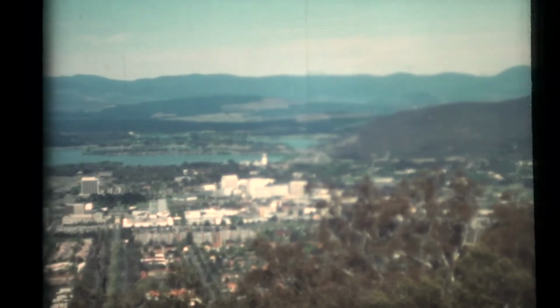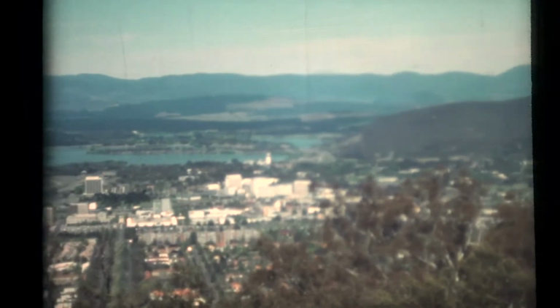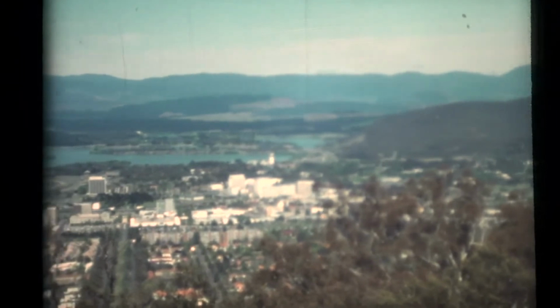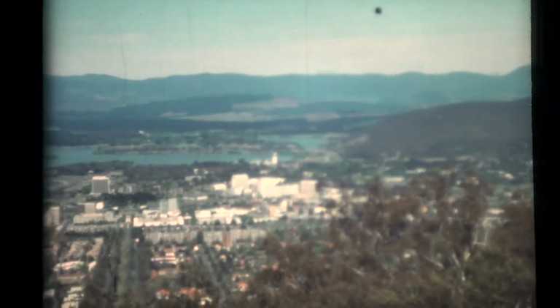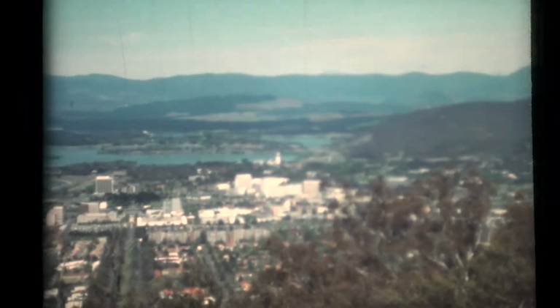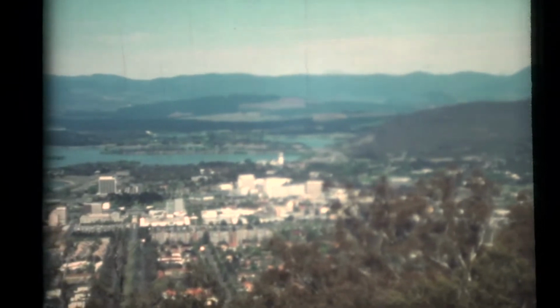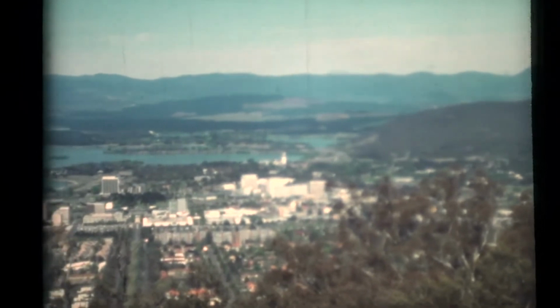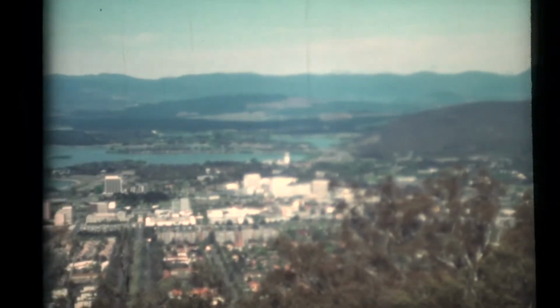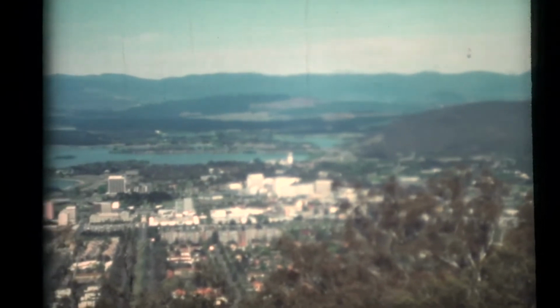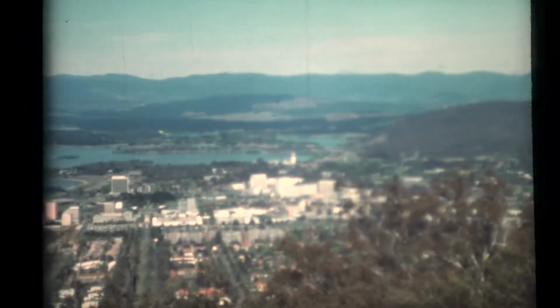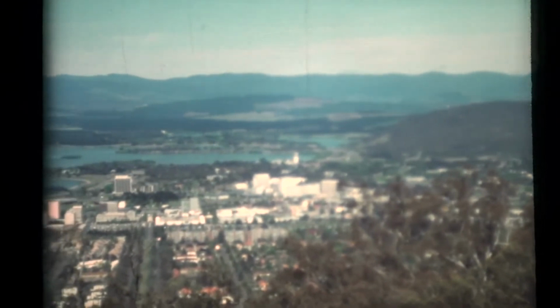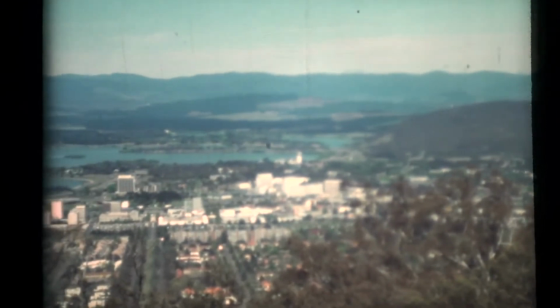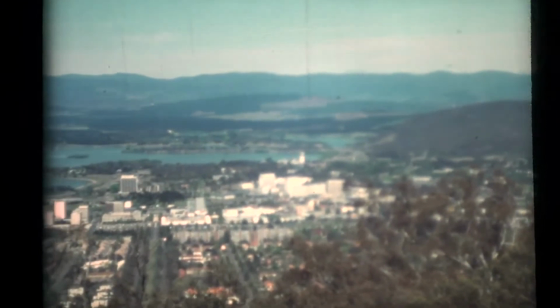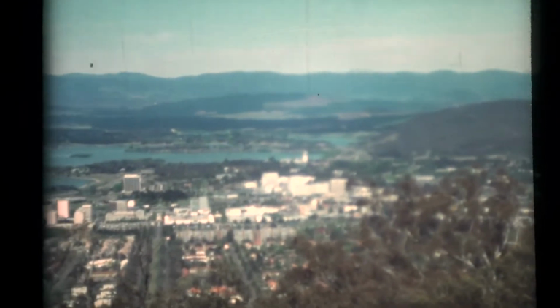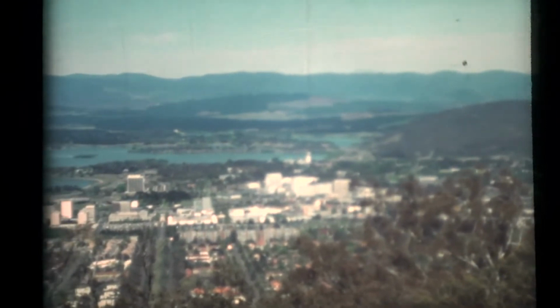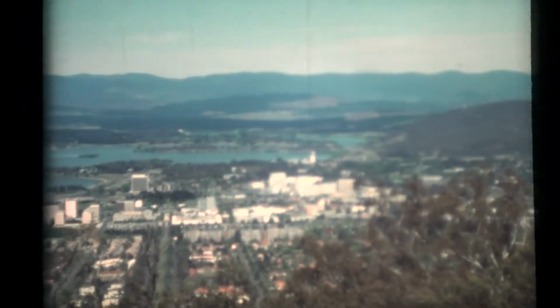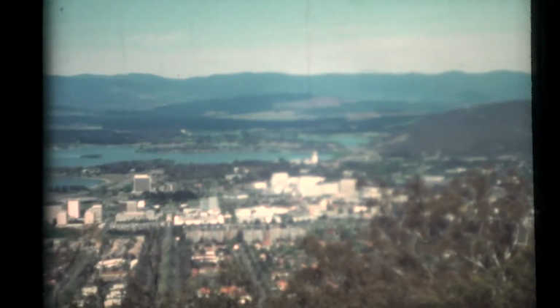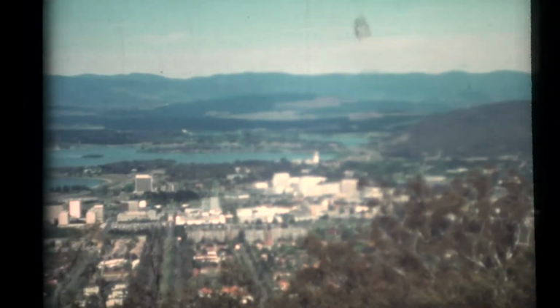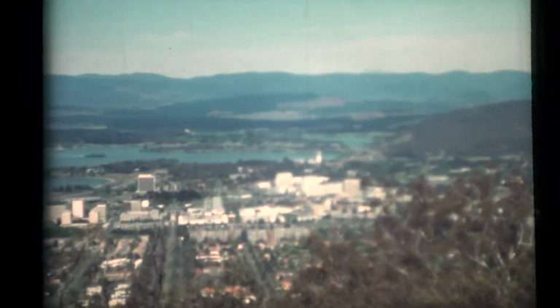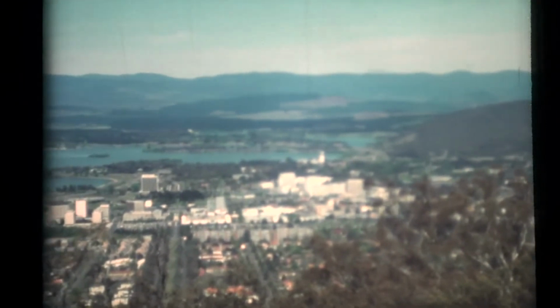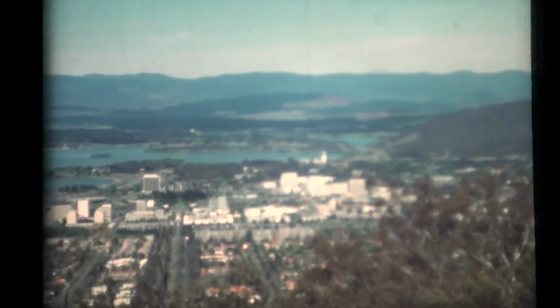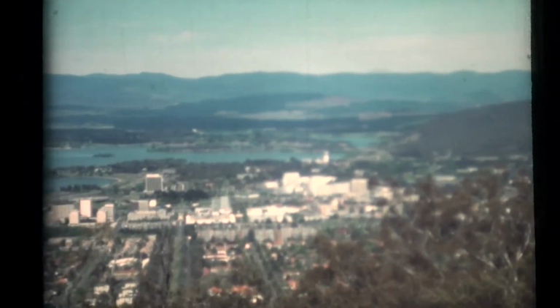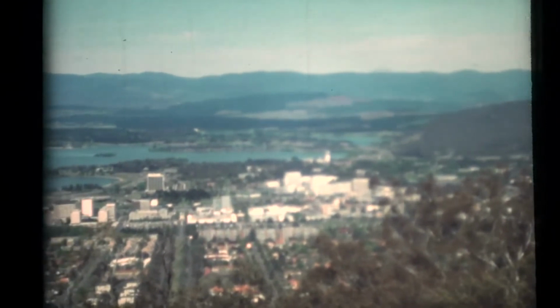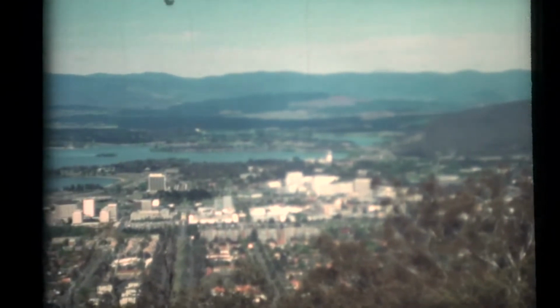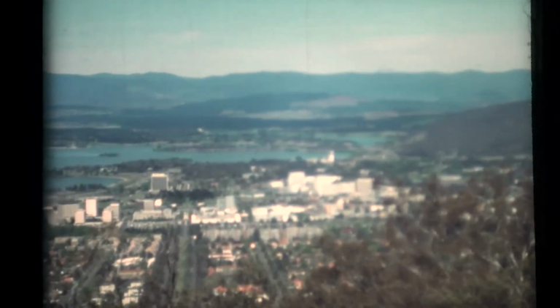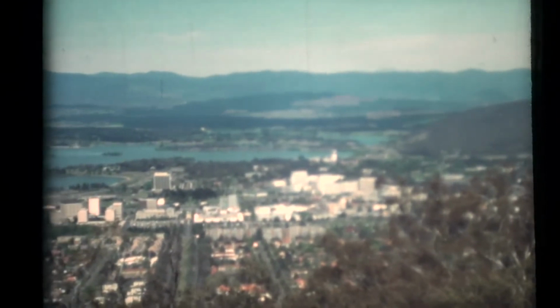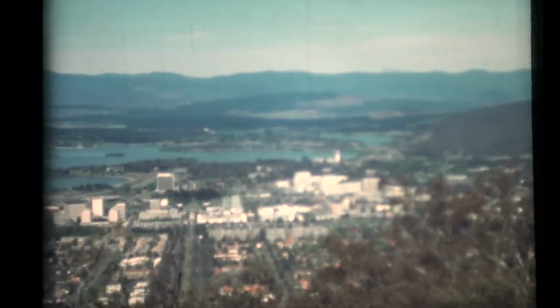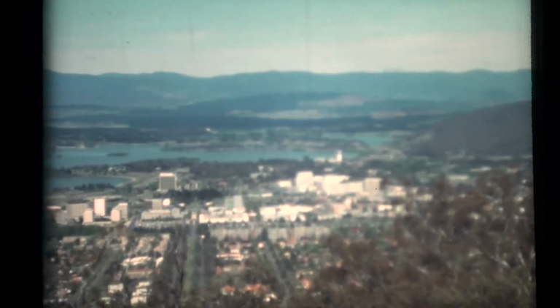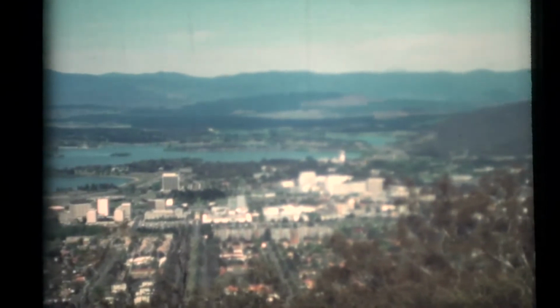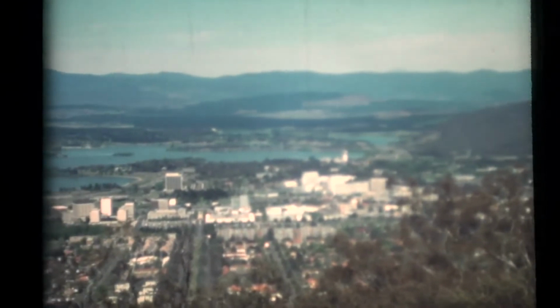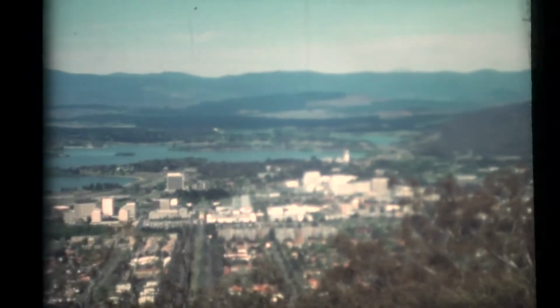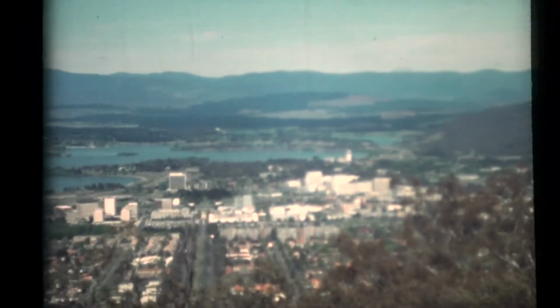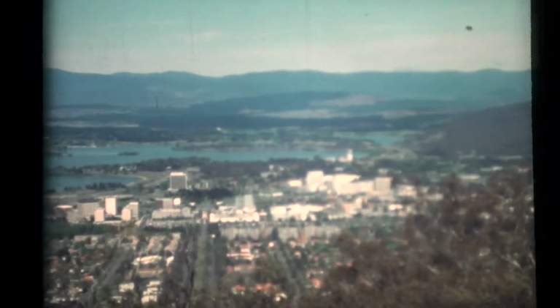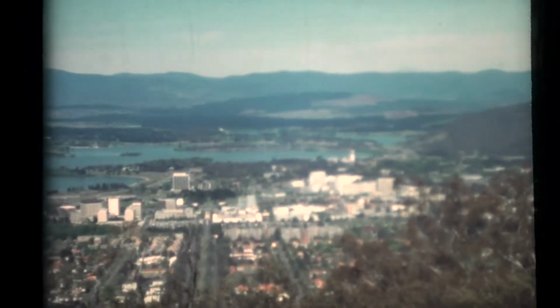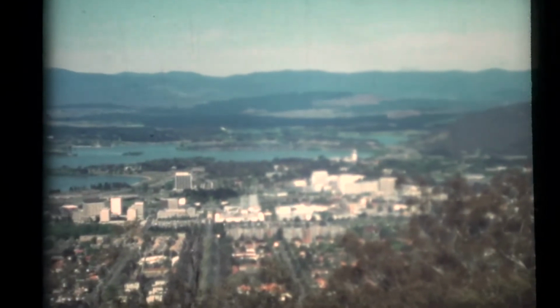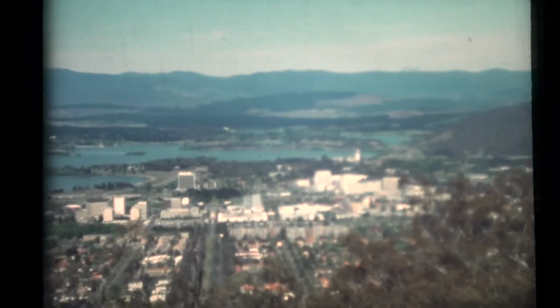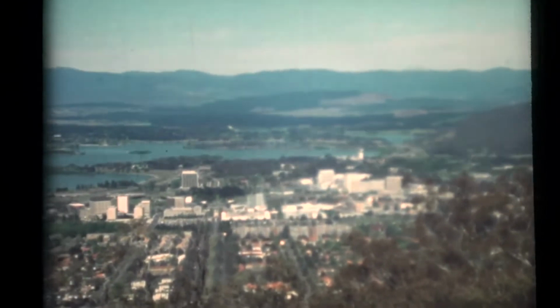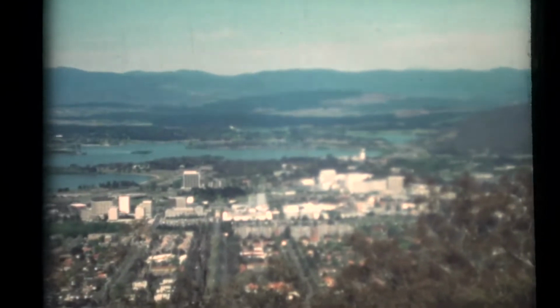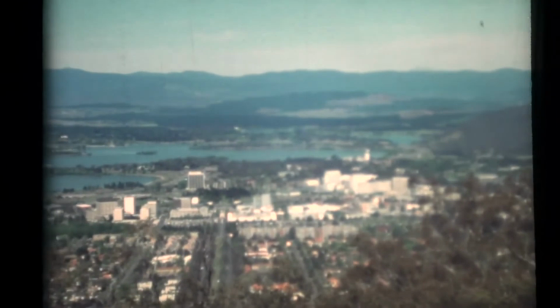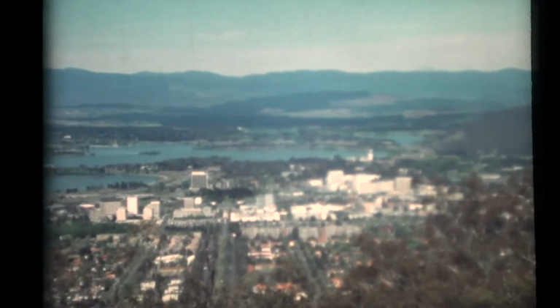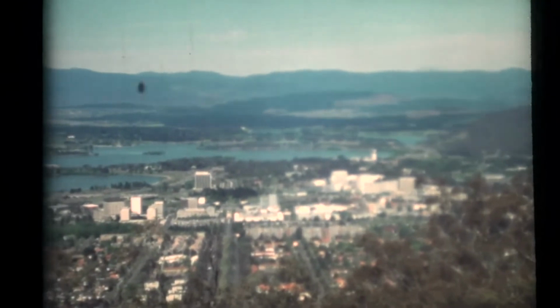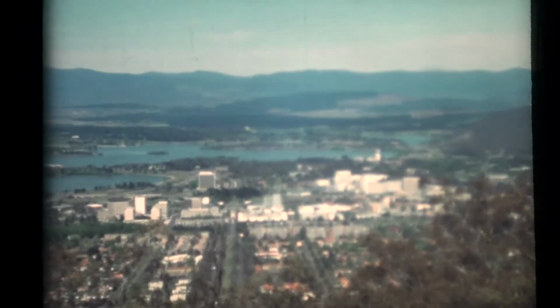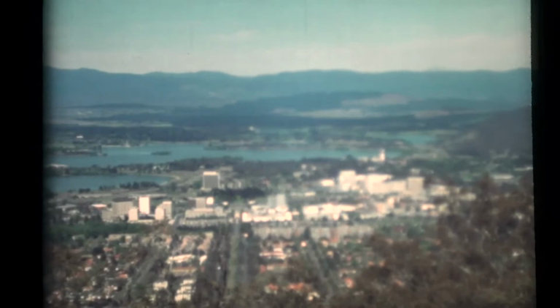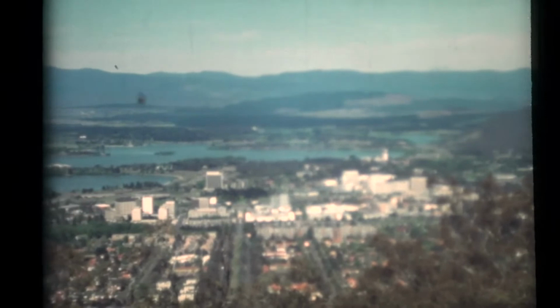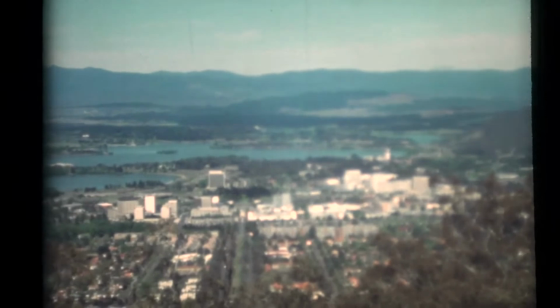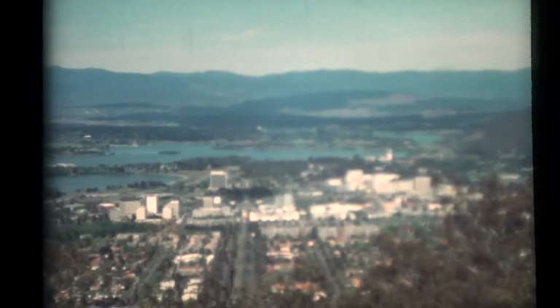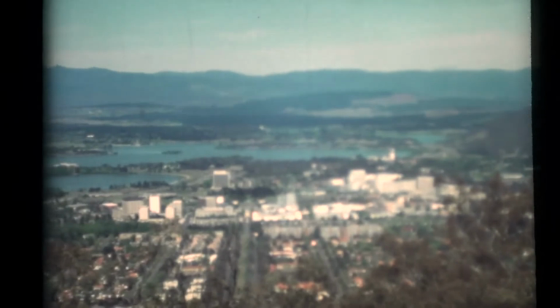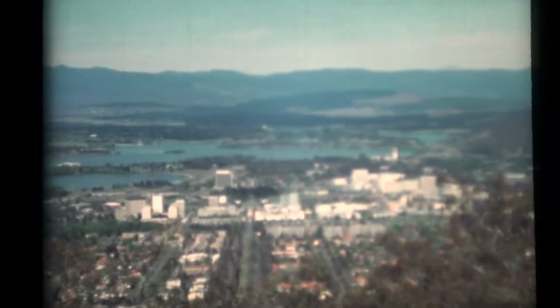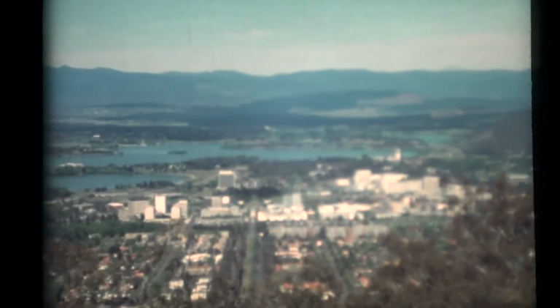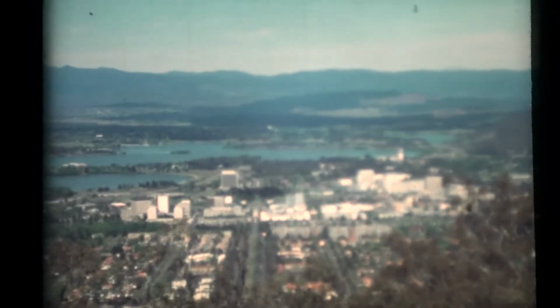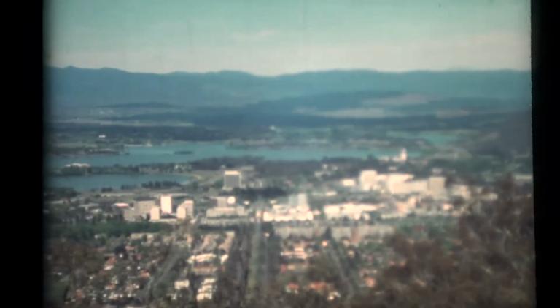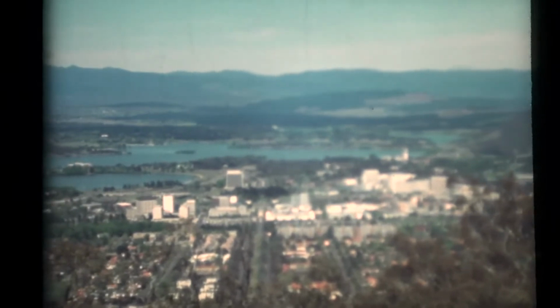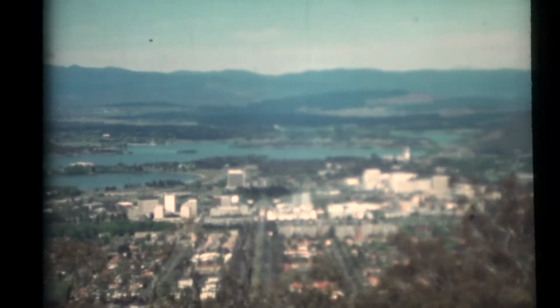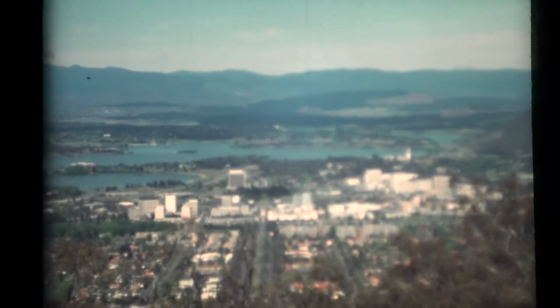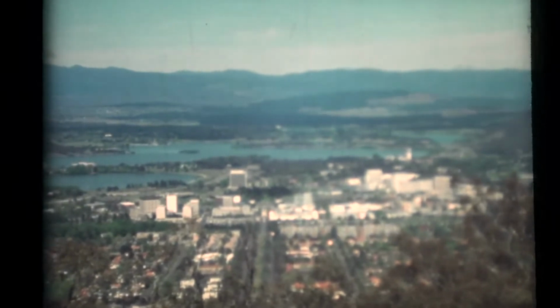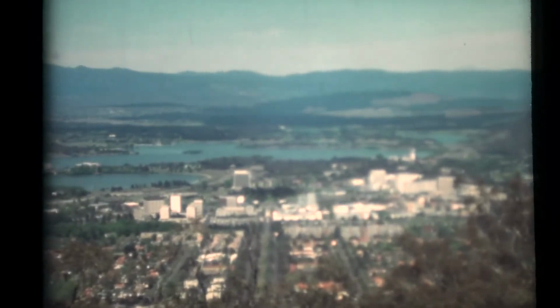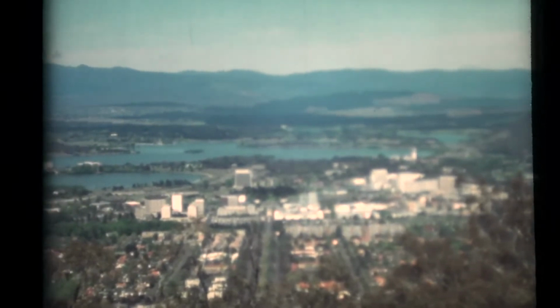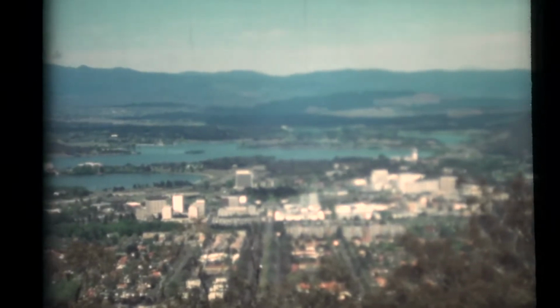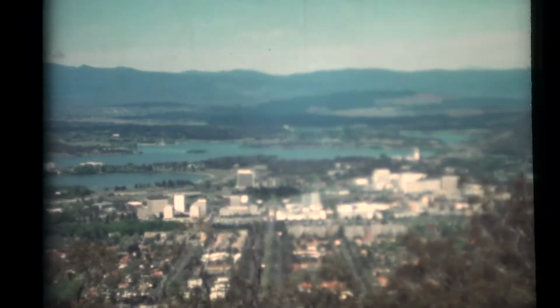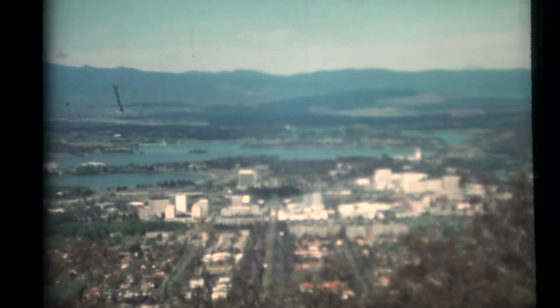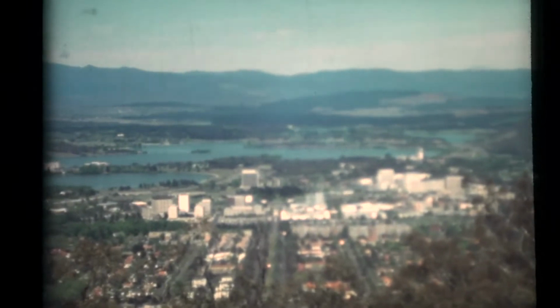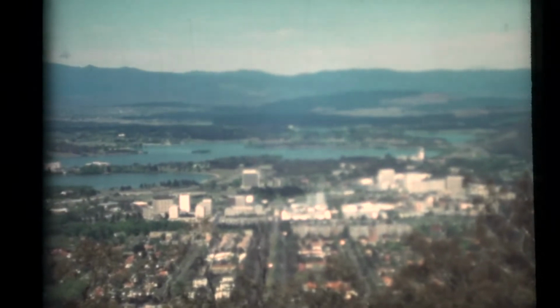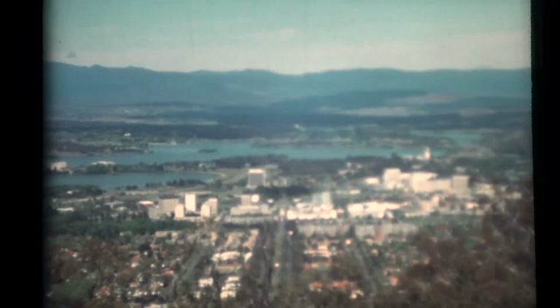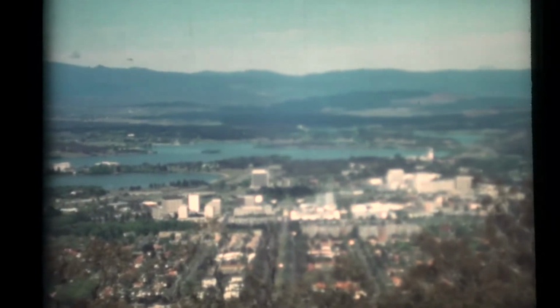From Mount Ainslie, the highest of the four hills surrounding the city, we get a wonderful panorama of the whole central area.